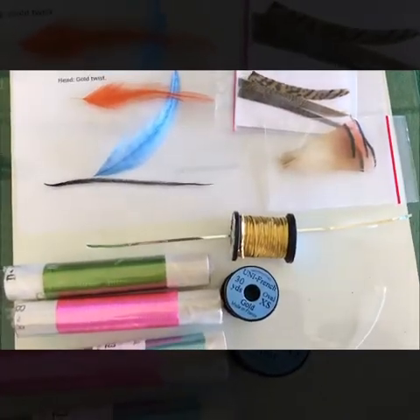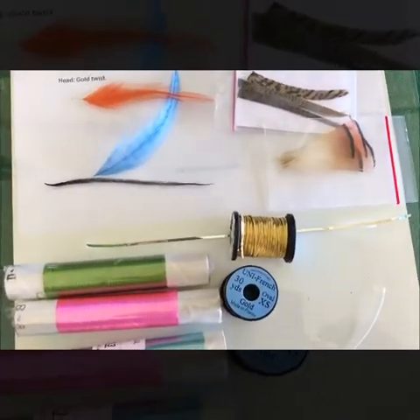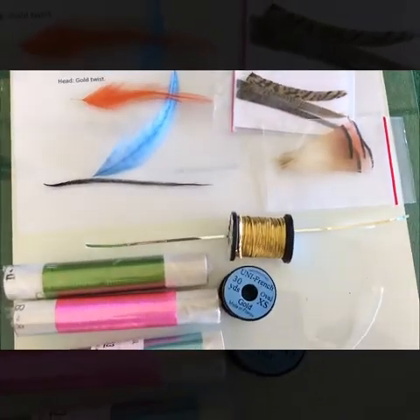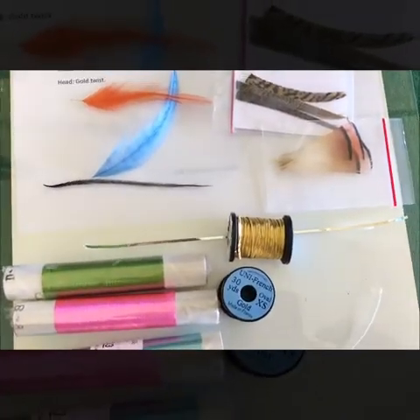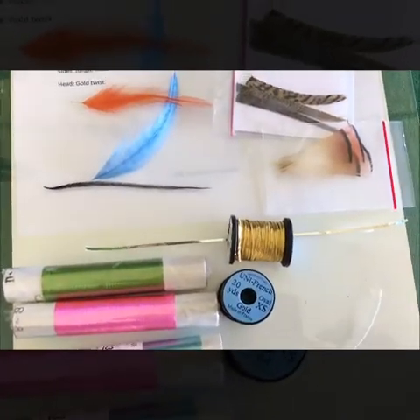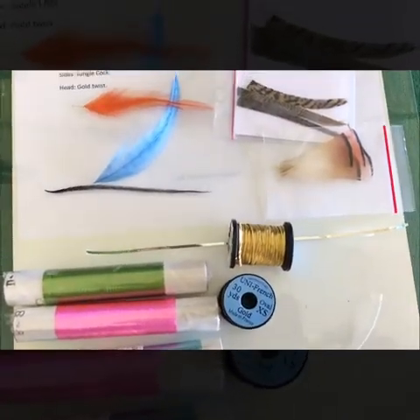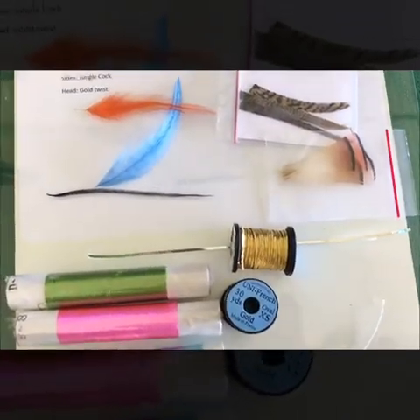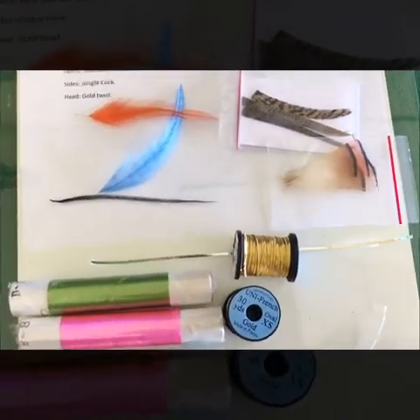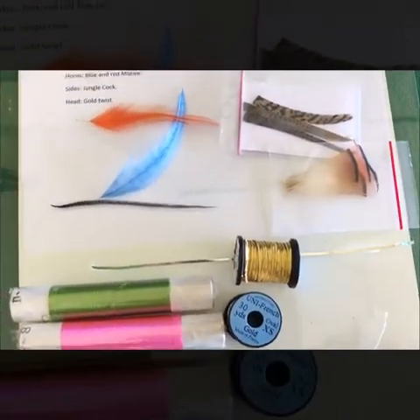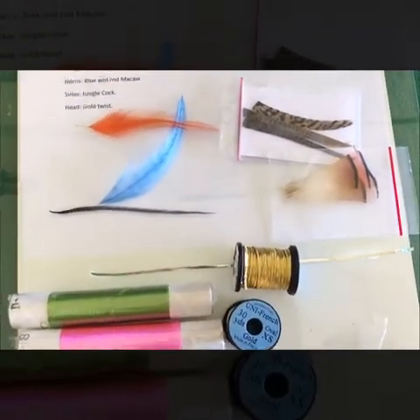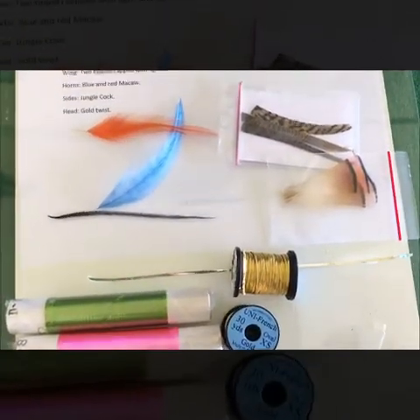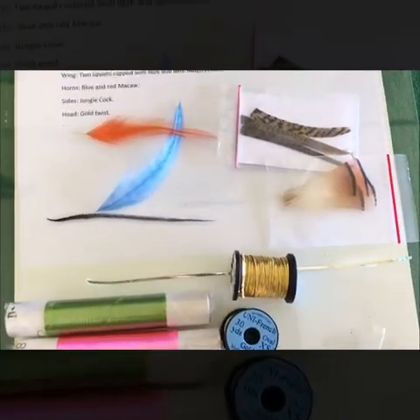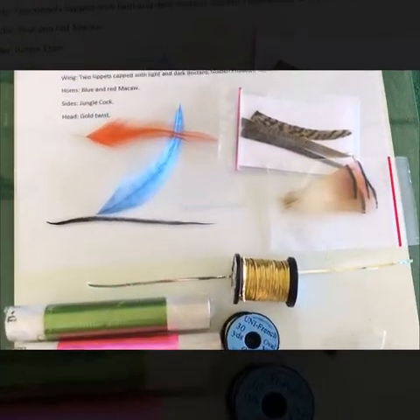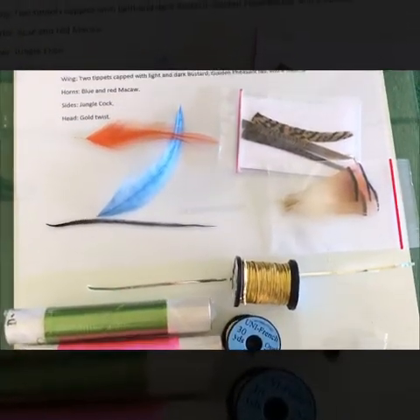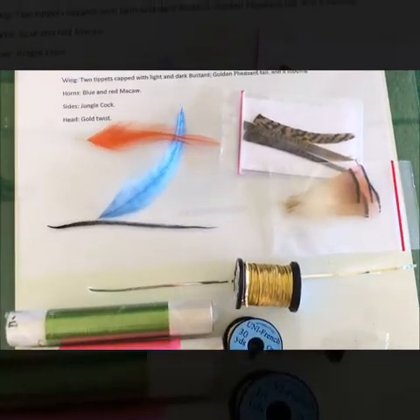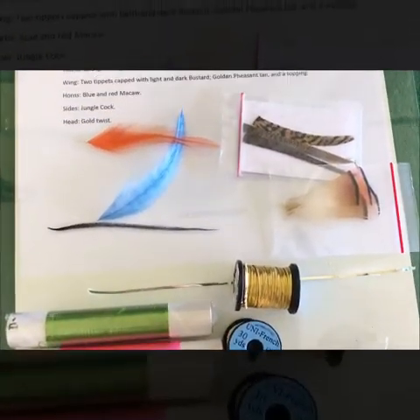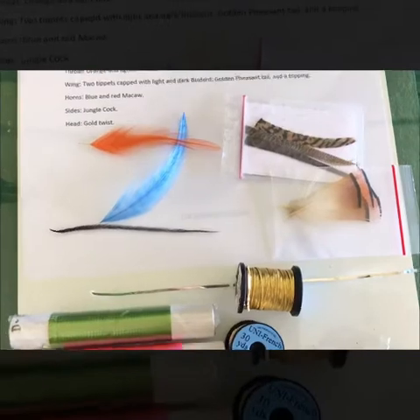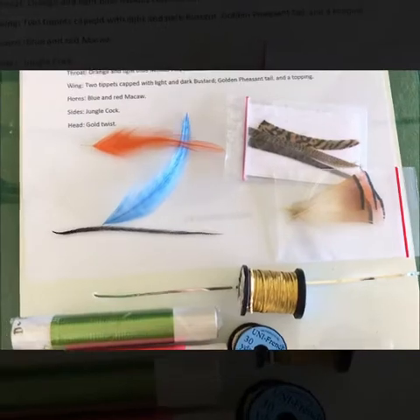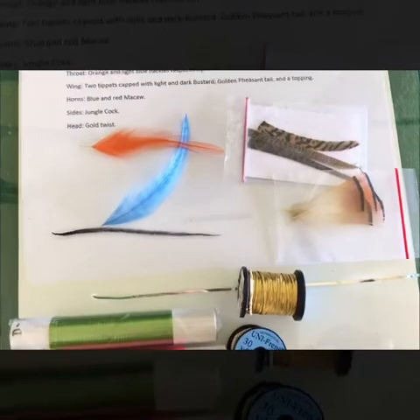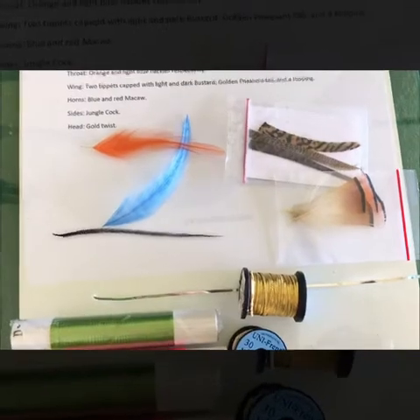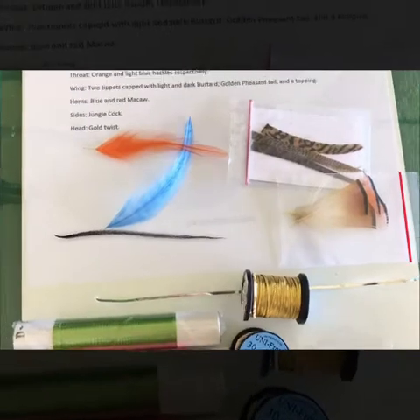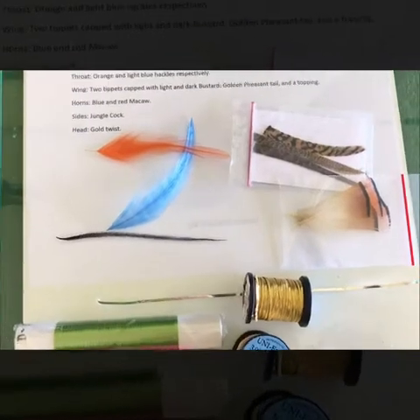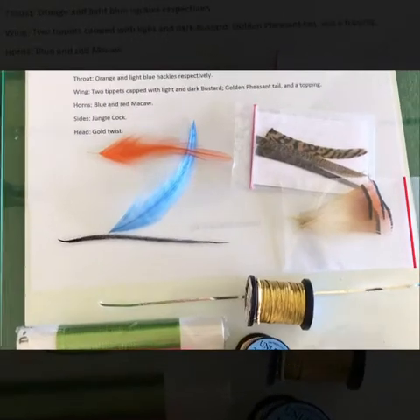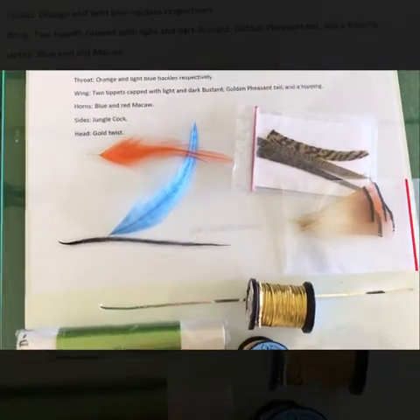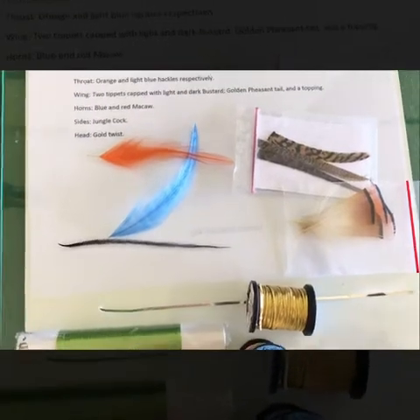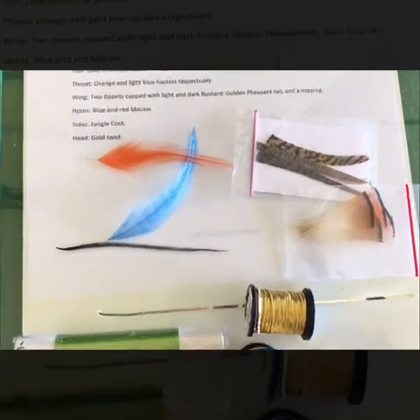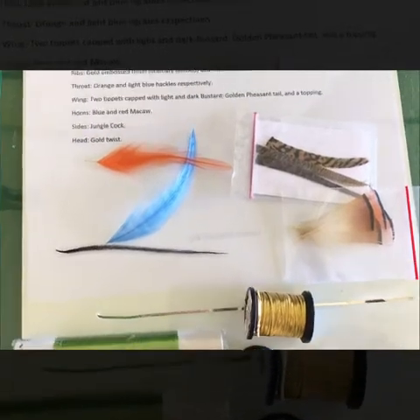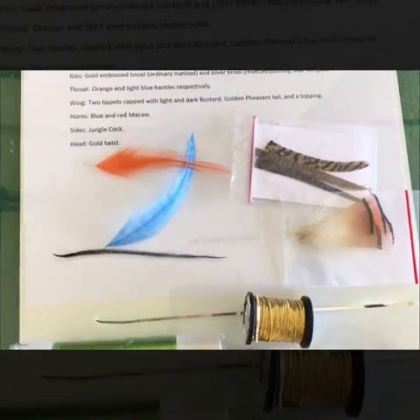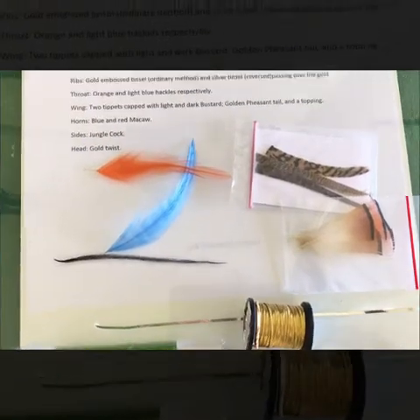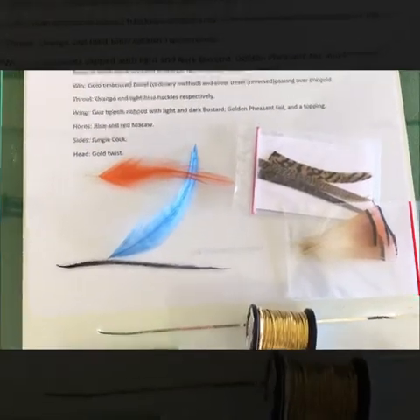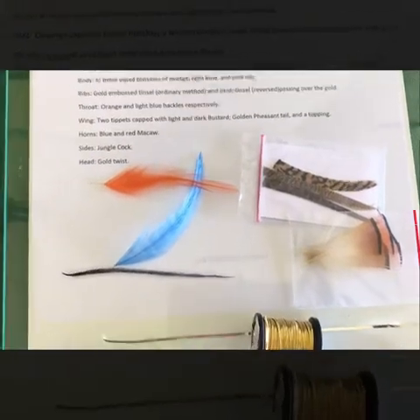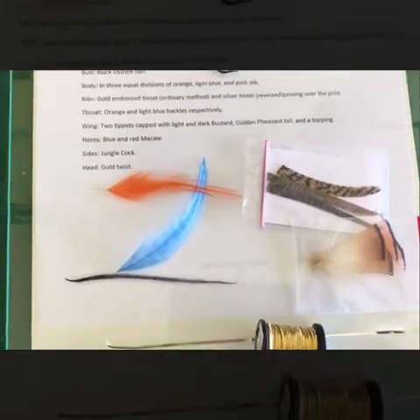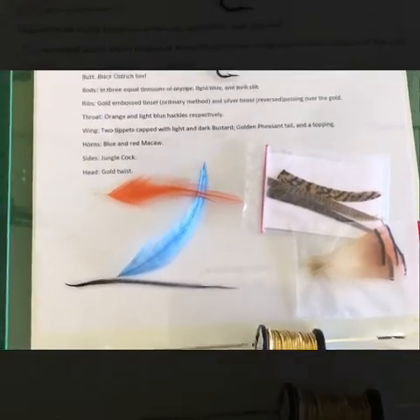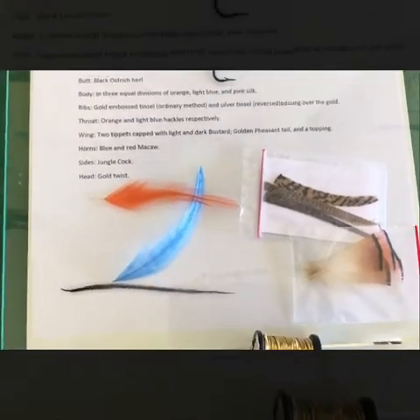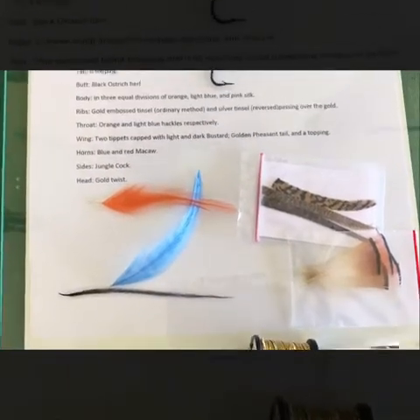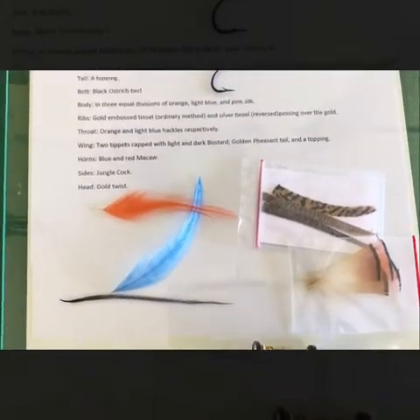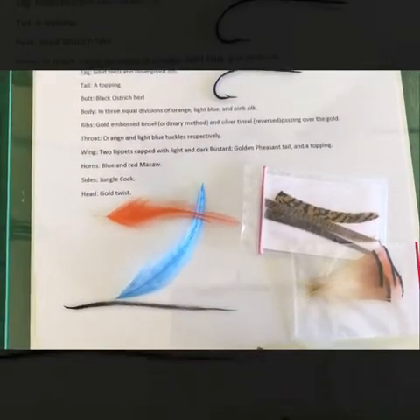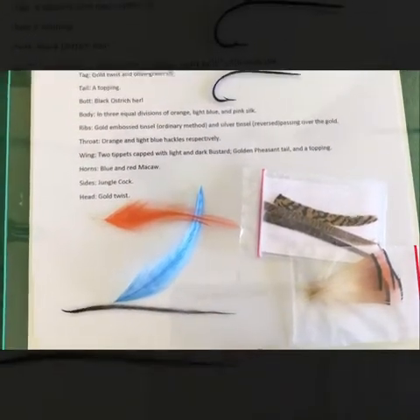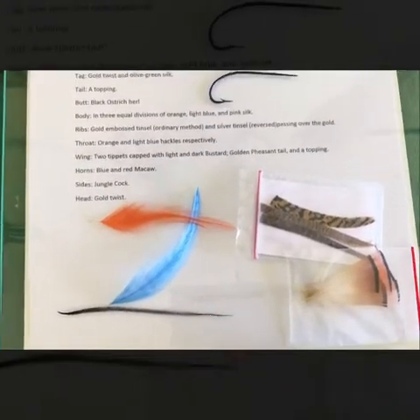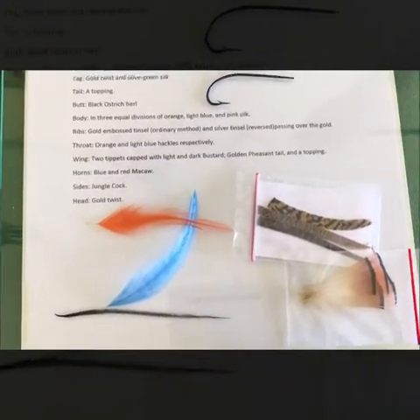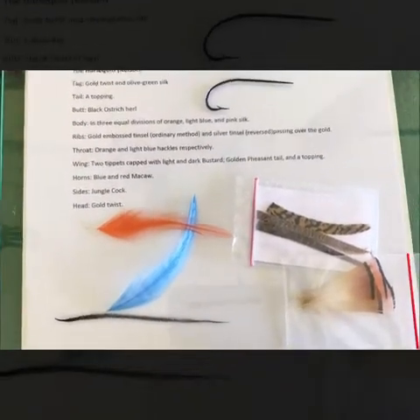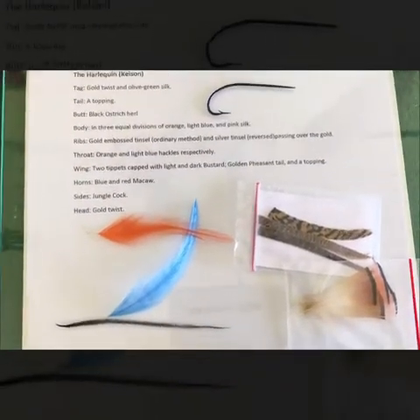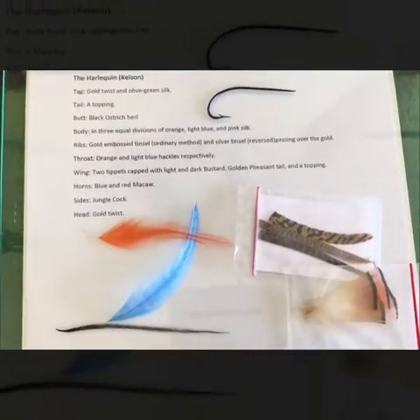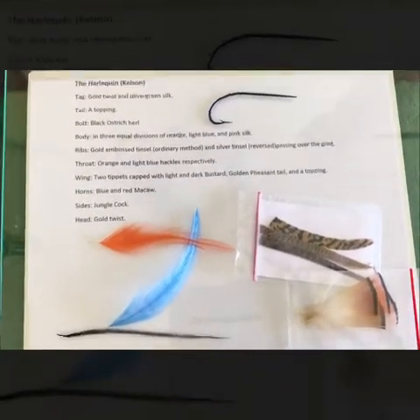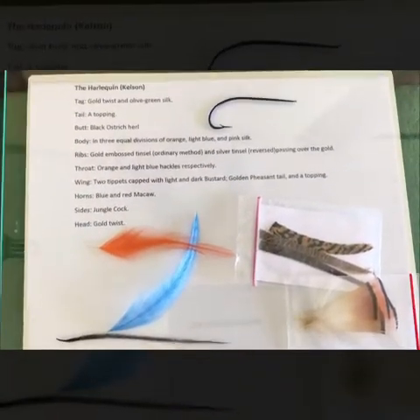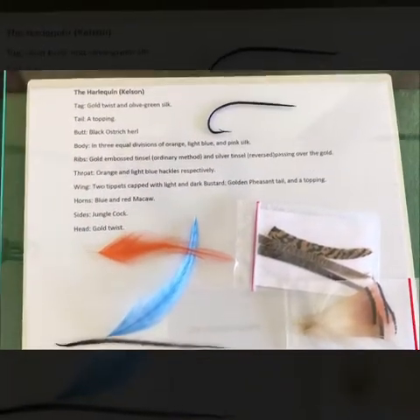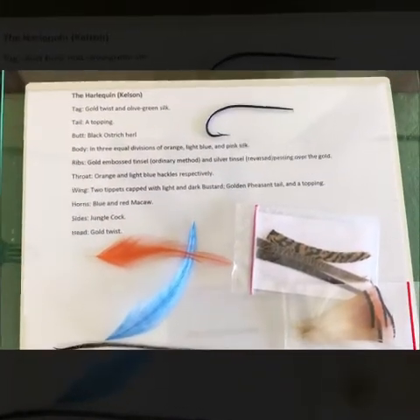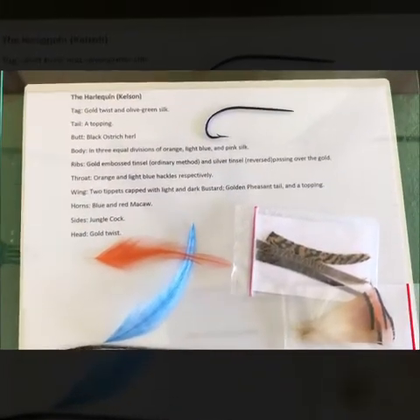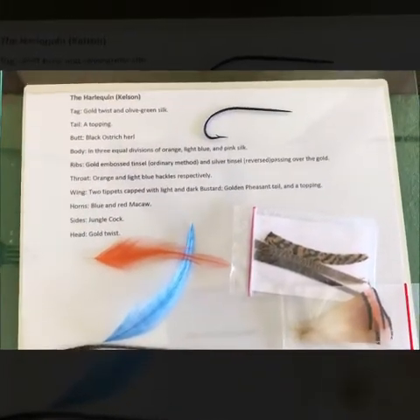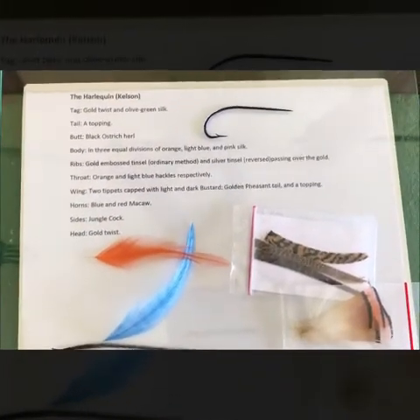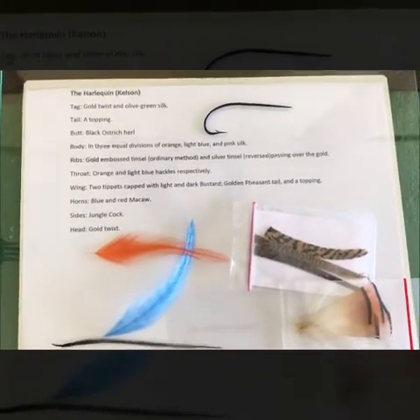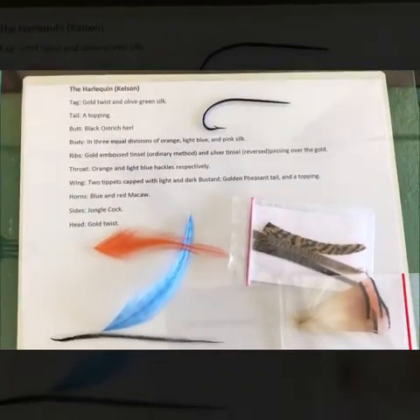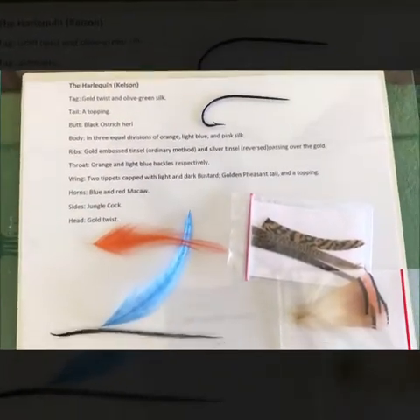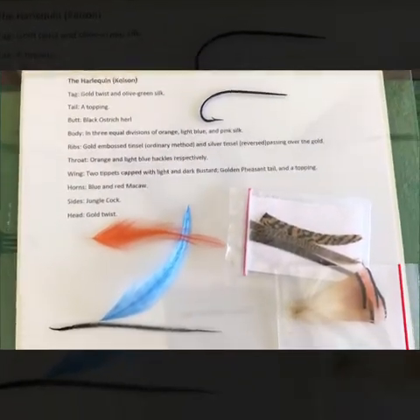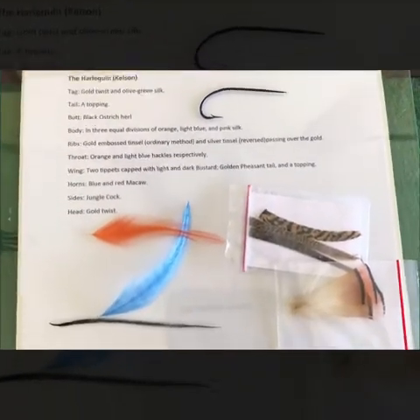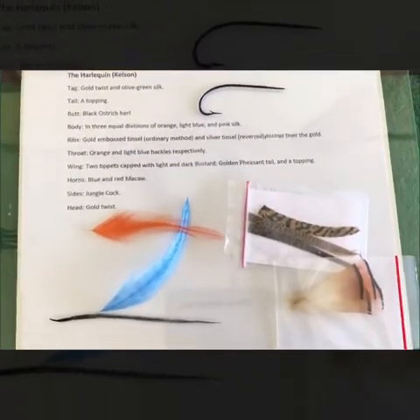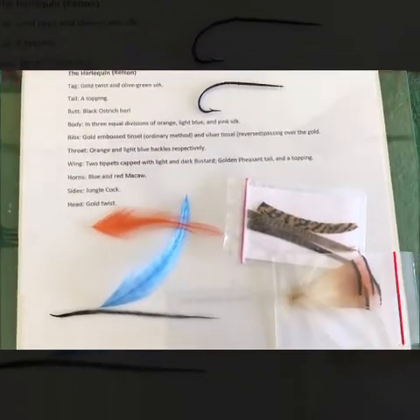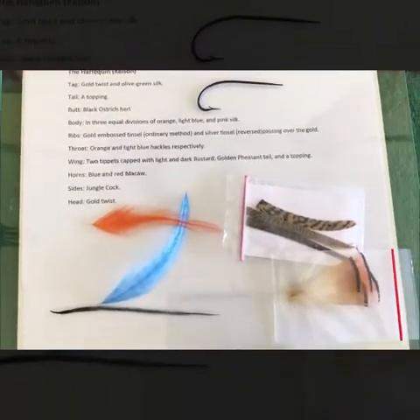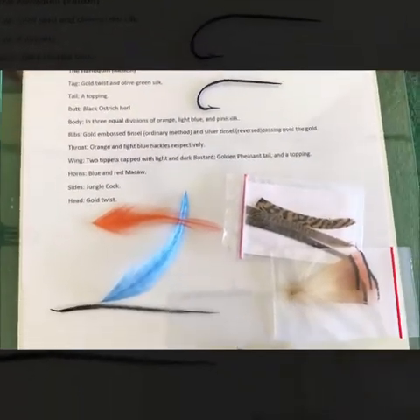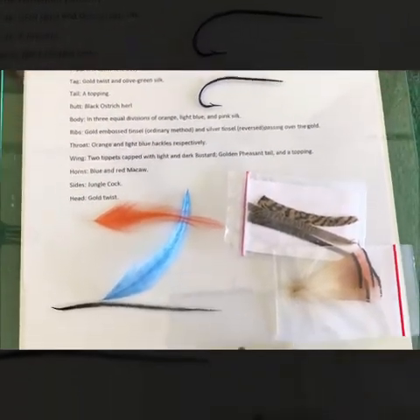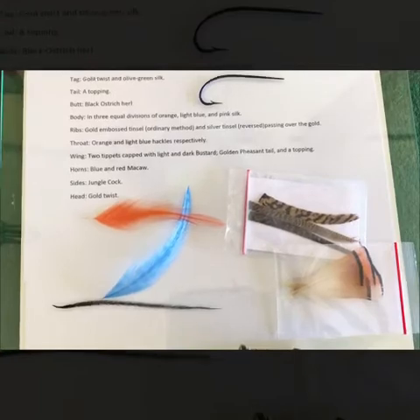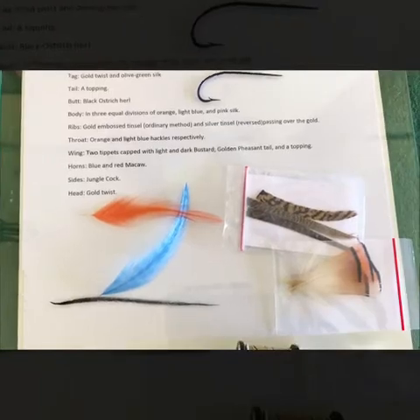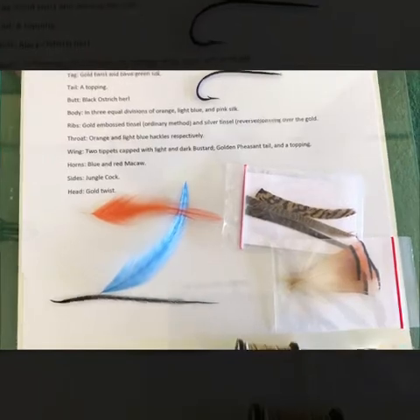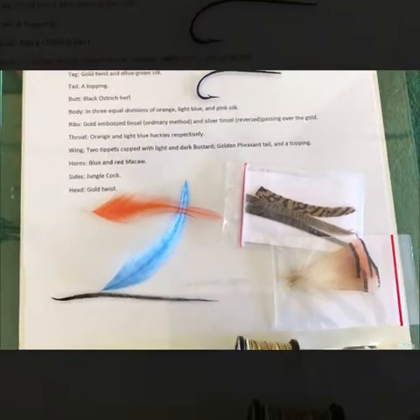I've never tied the Harlequin before. It's a beautiful pattern — I've seen some really, really nice examples out there, some renditions. So let's see how it goes.